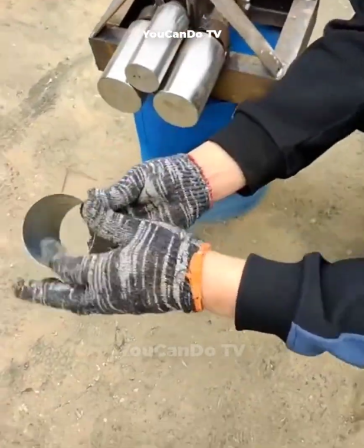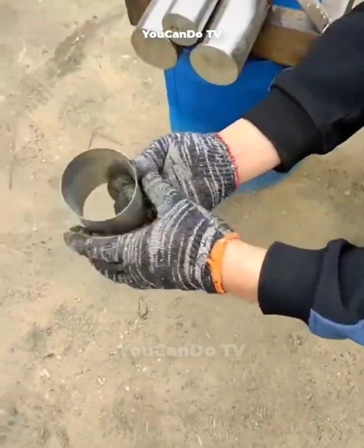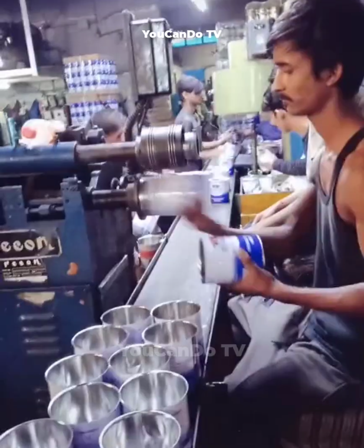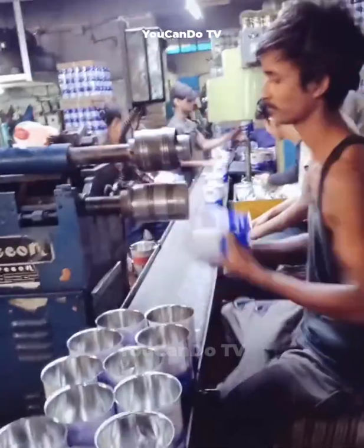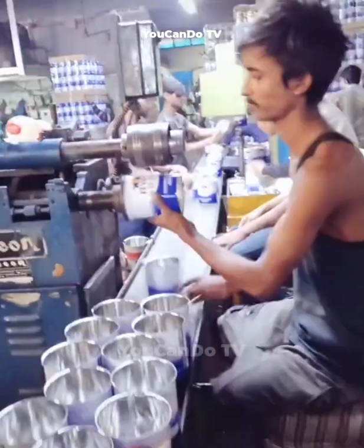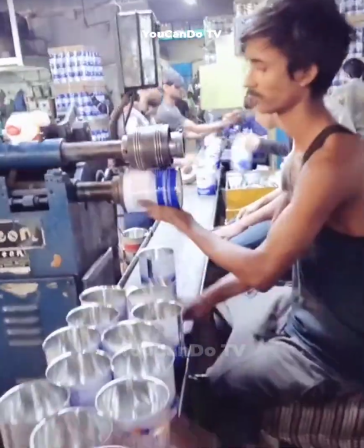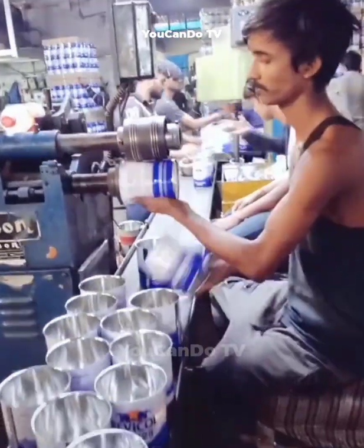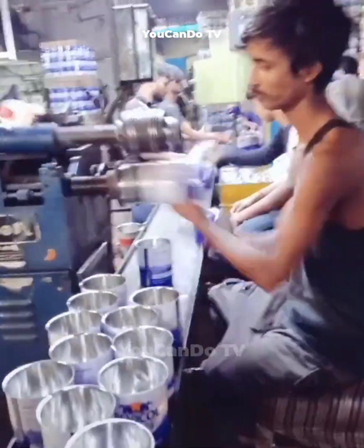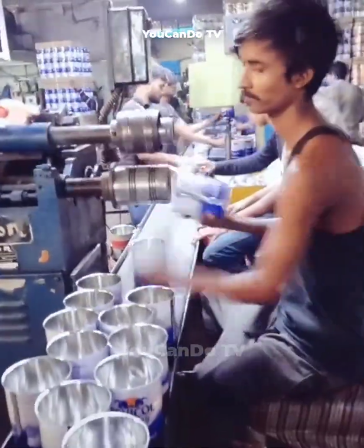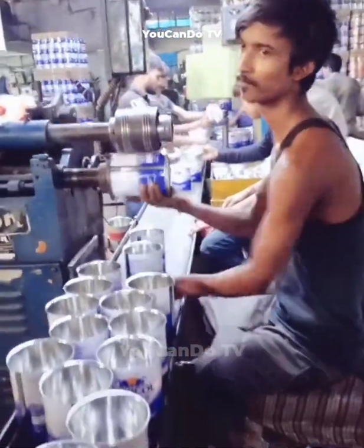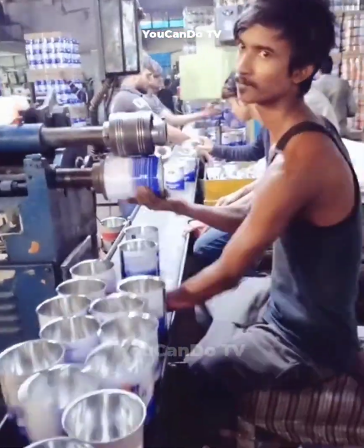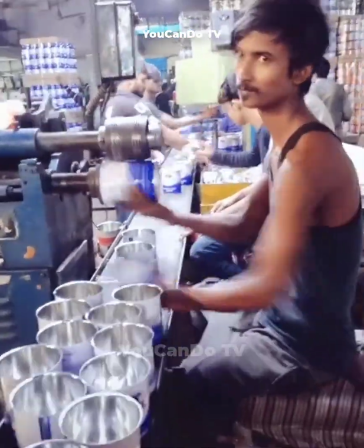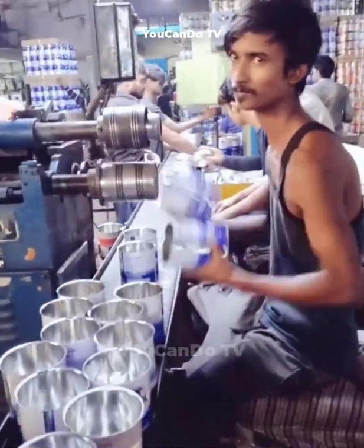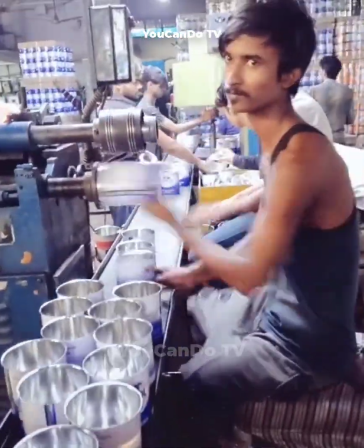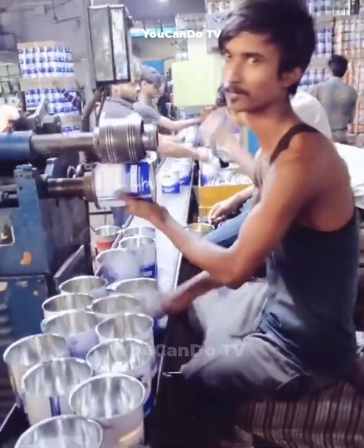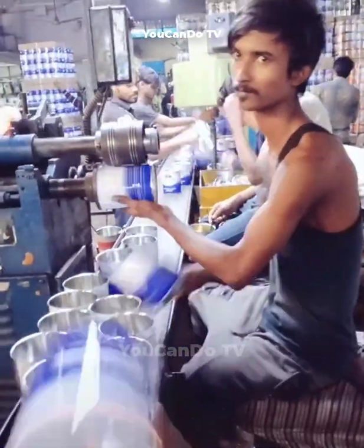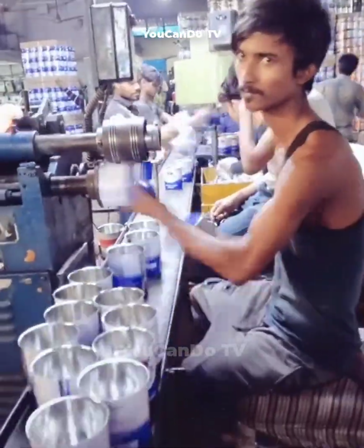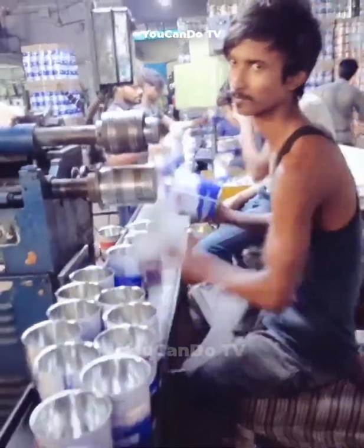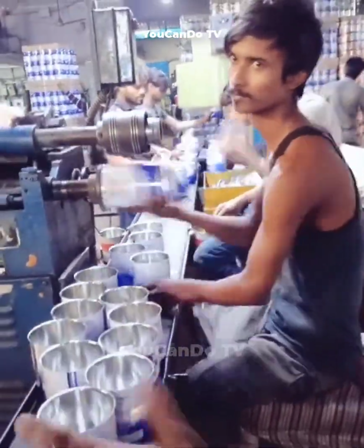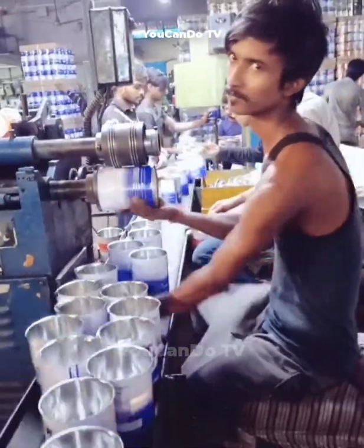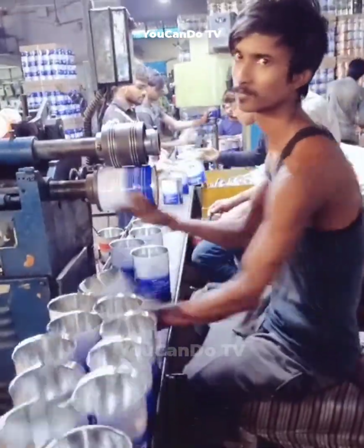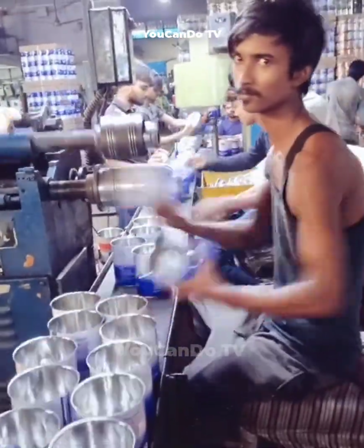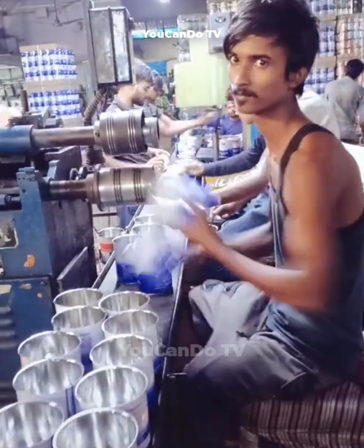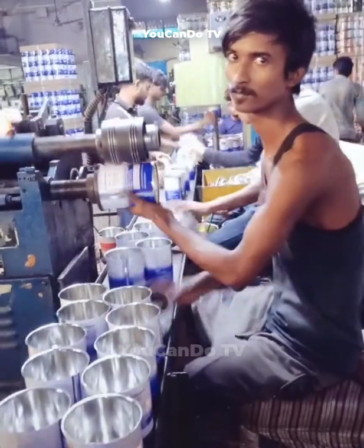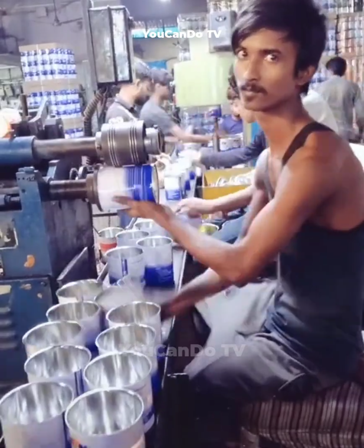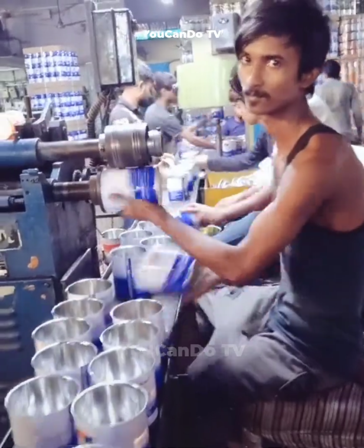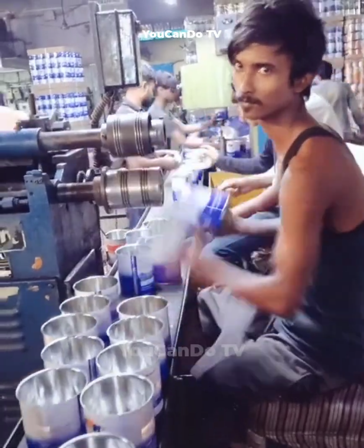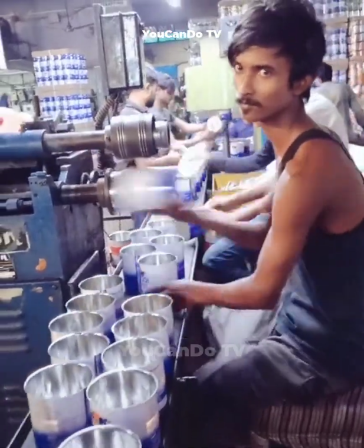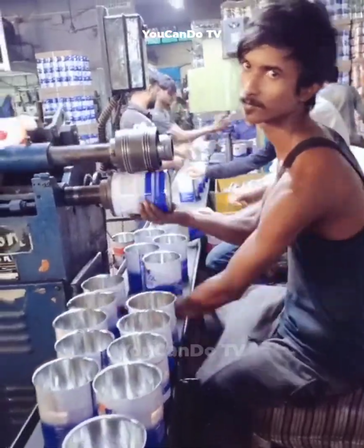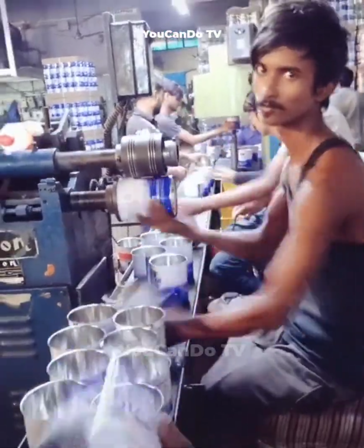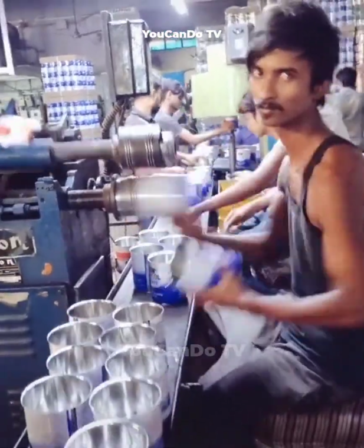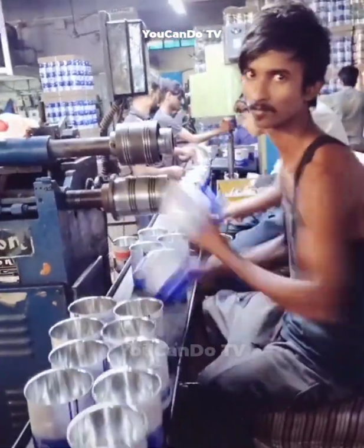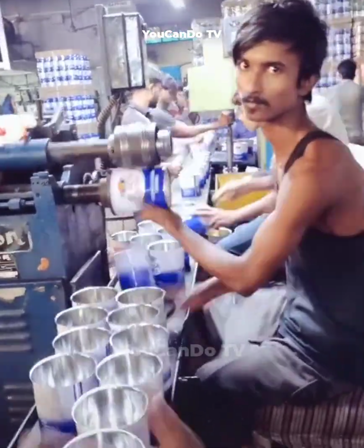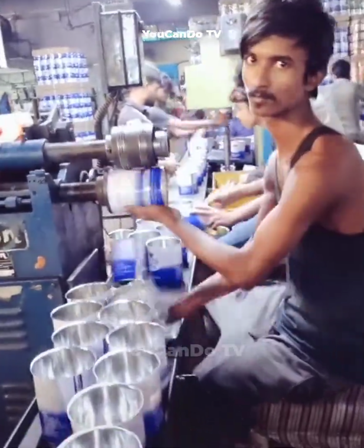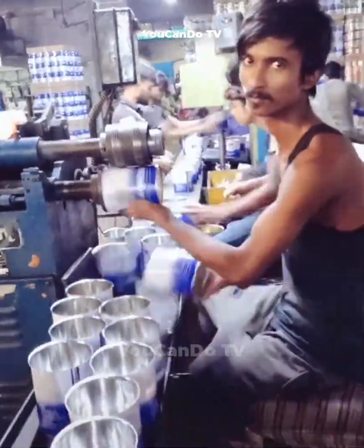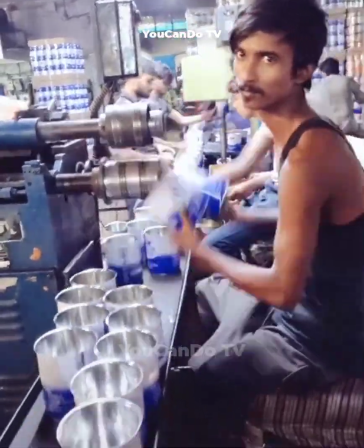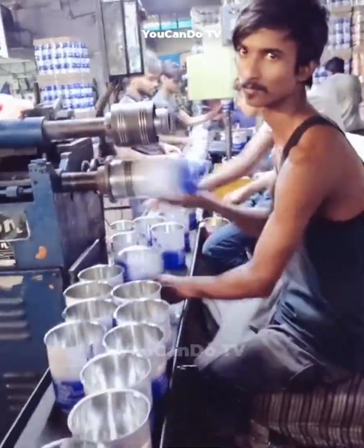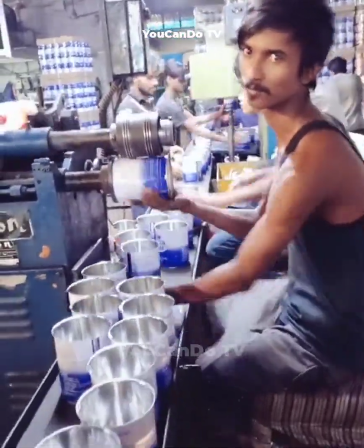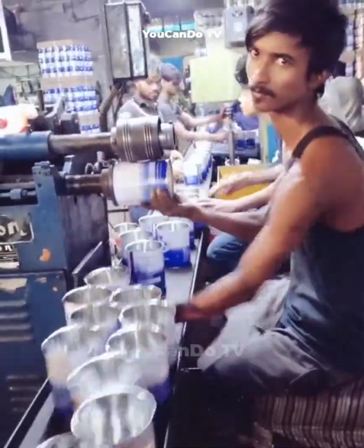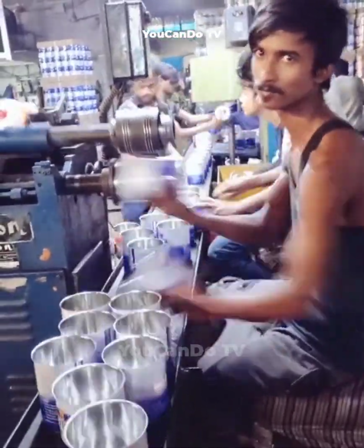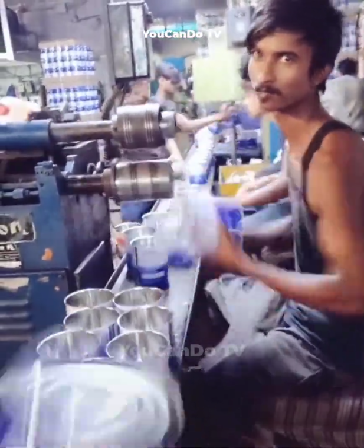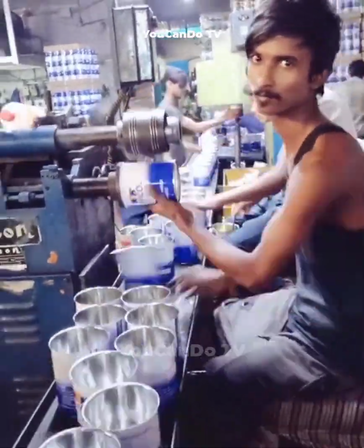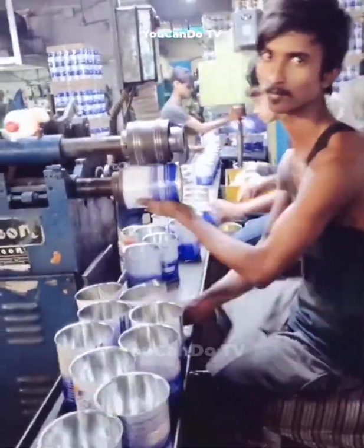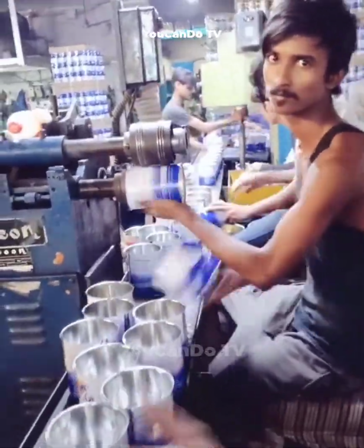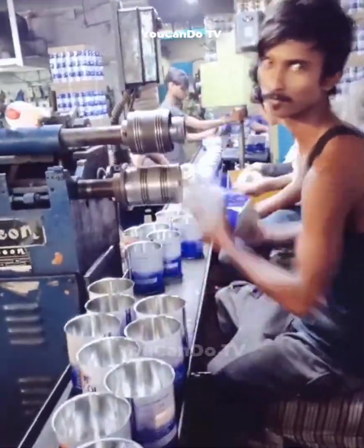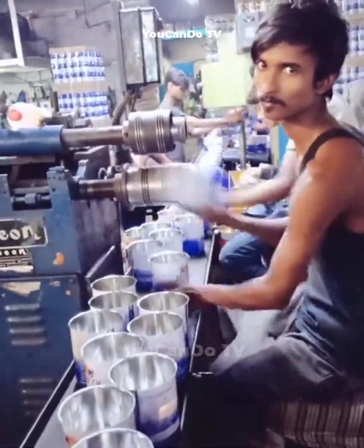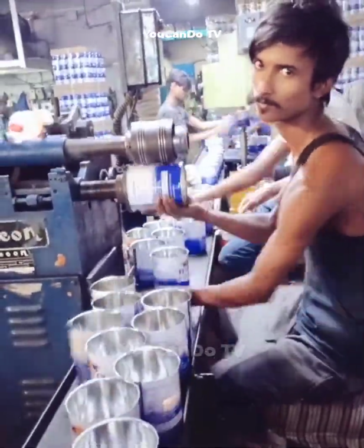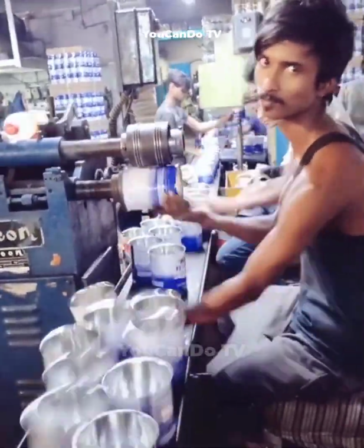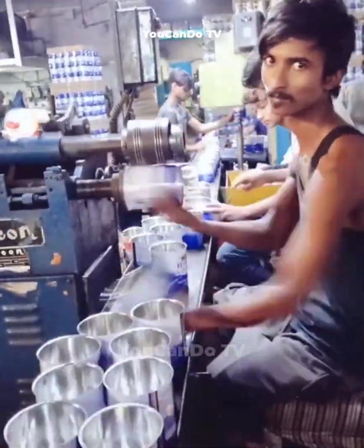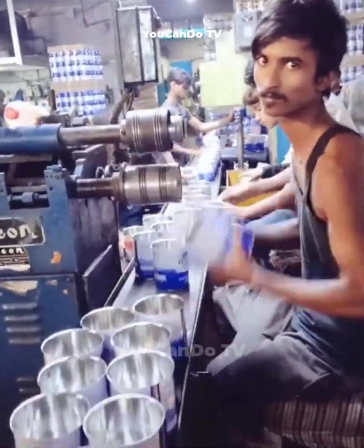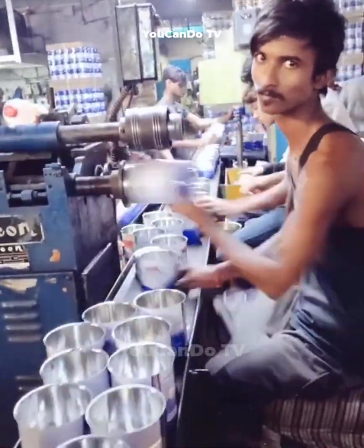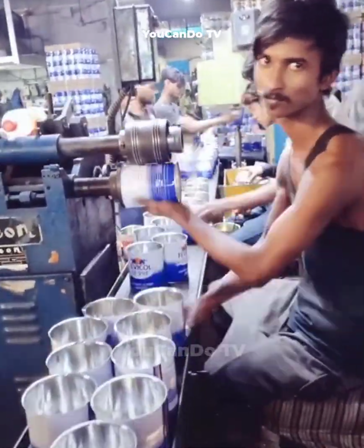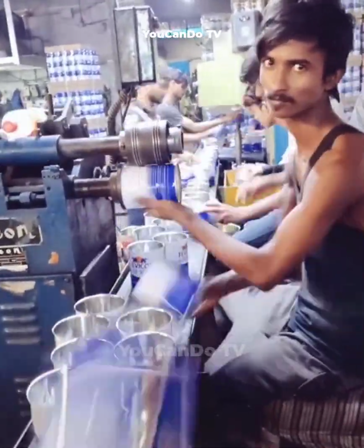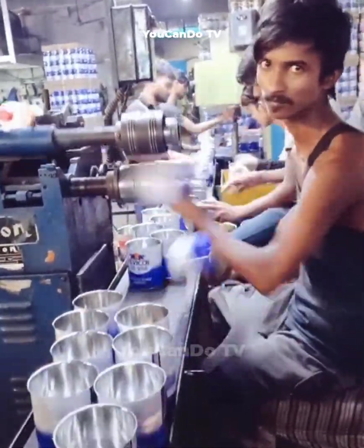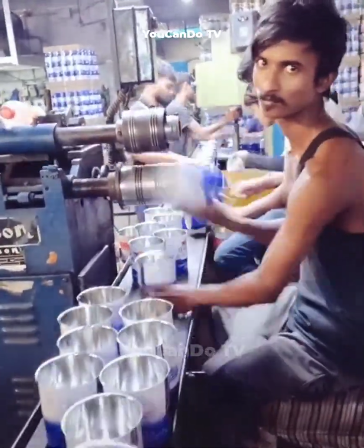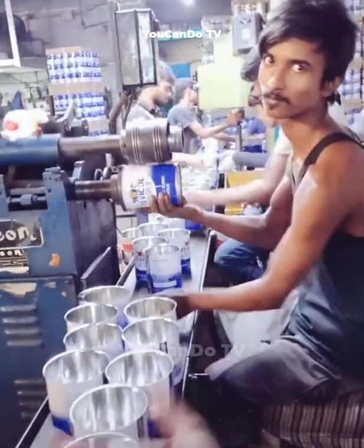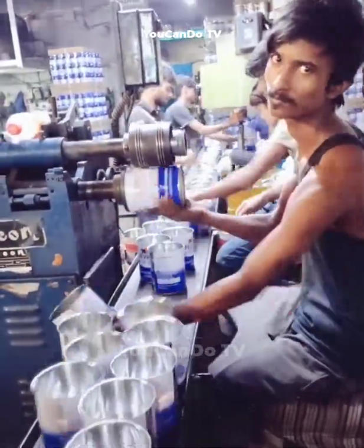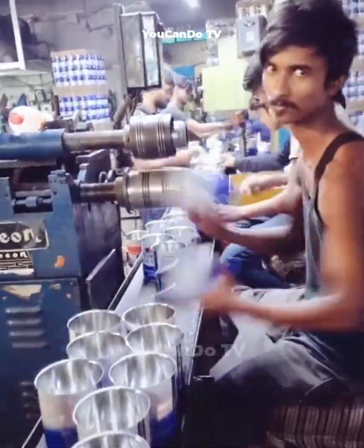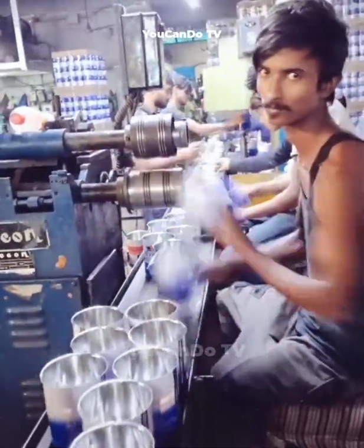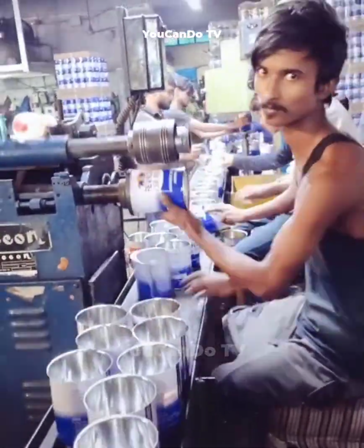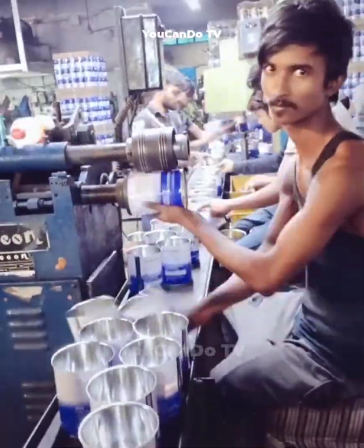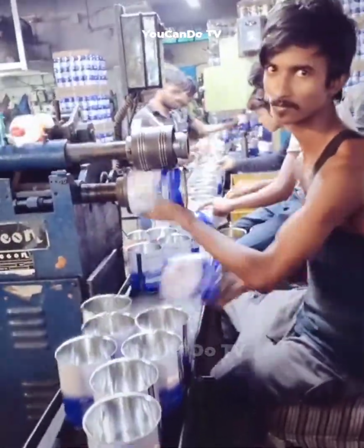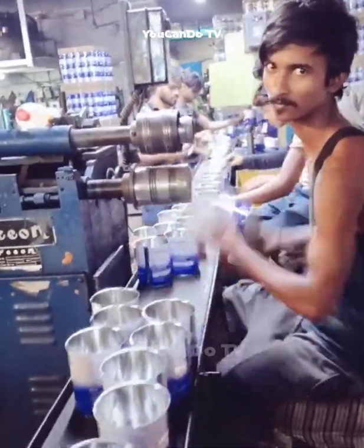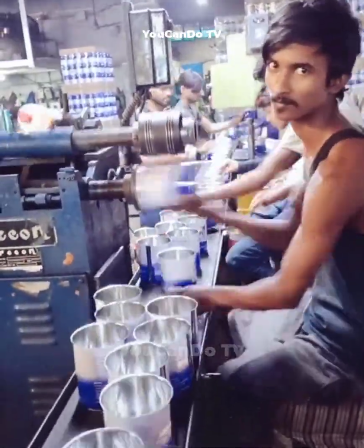His daily job is to put the box into the machine. His actions are absolutely accurate, without a superfluous movement.